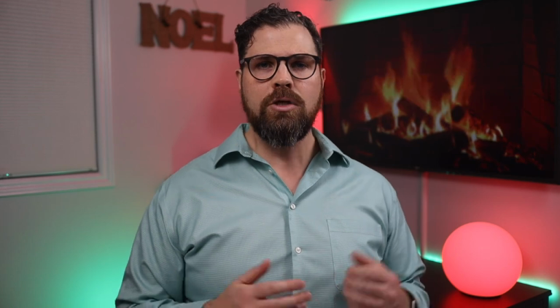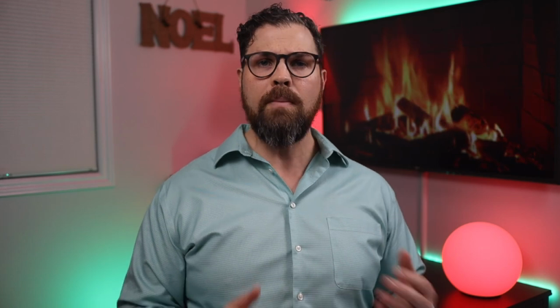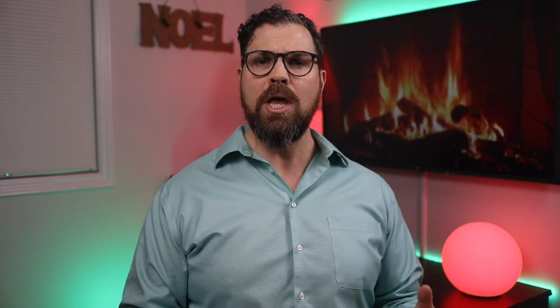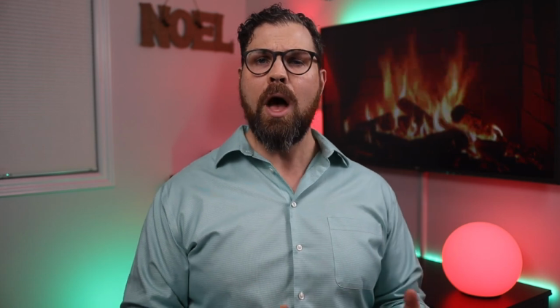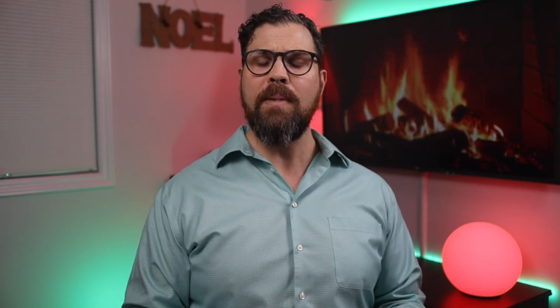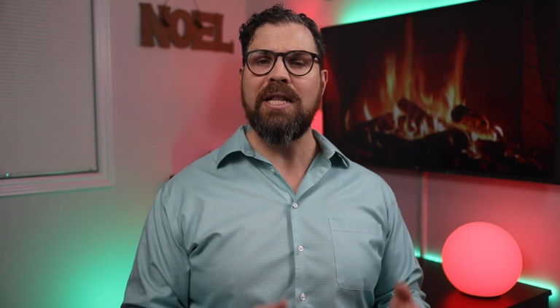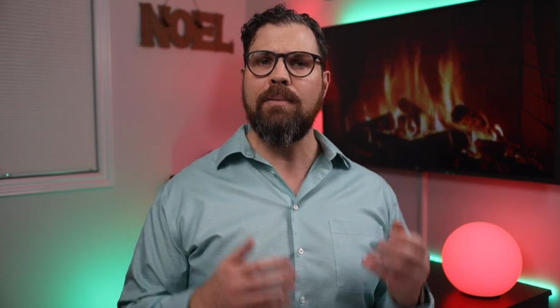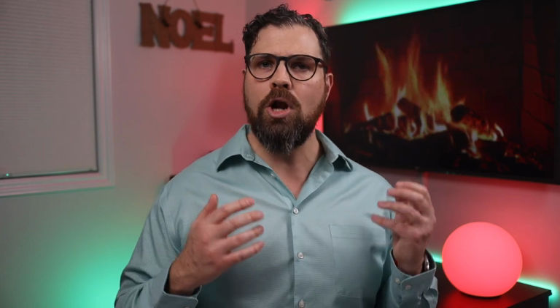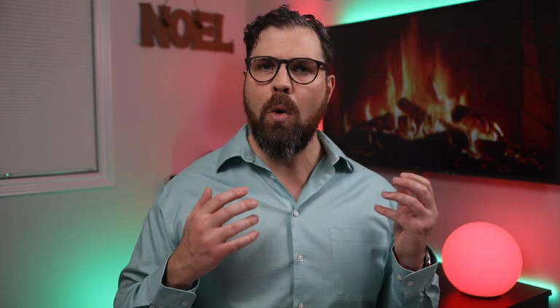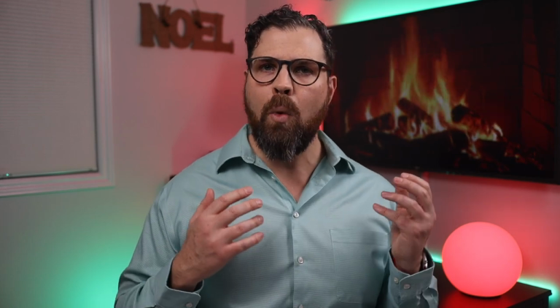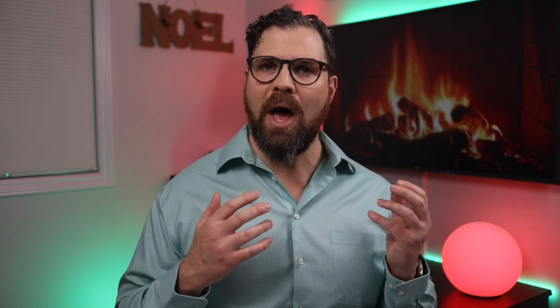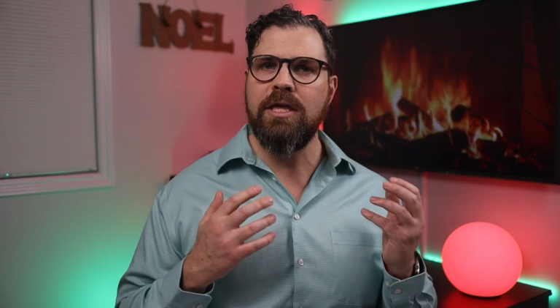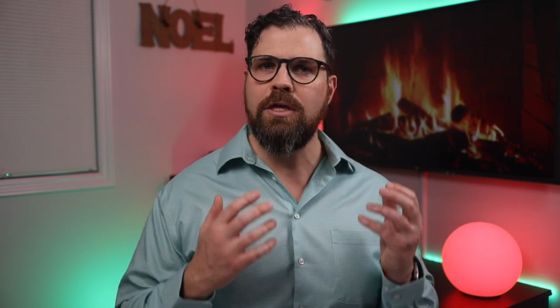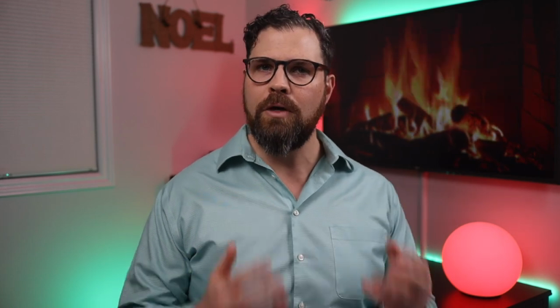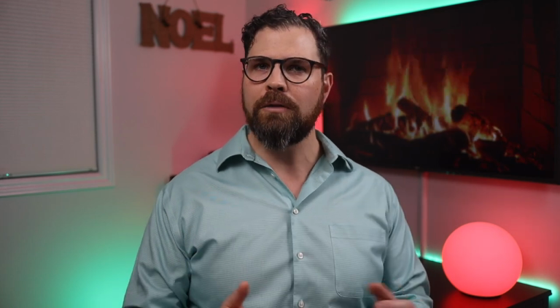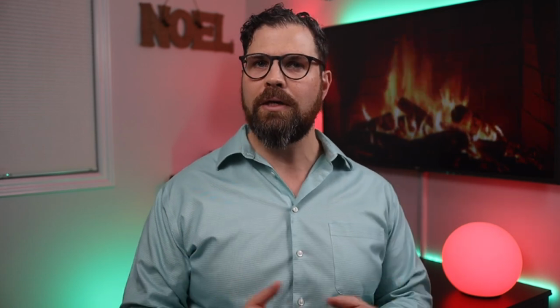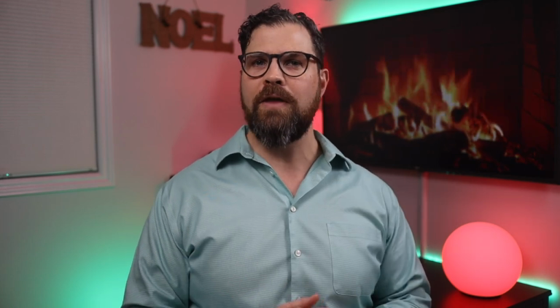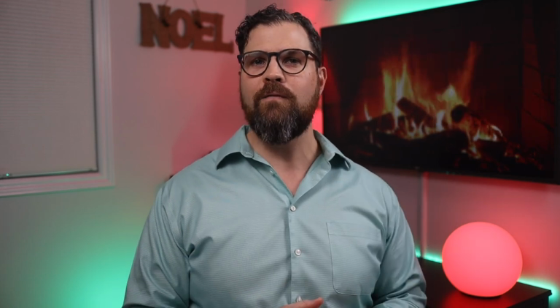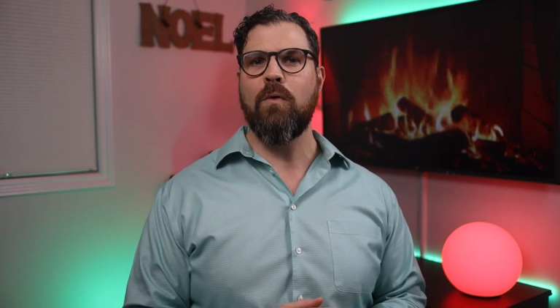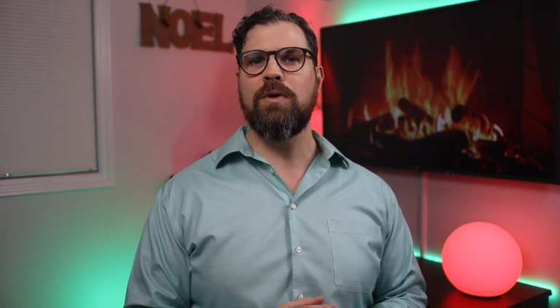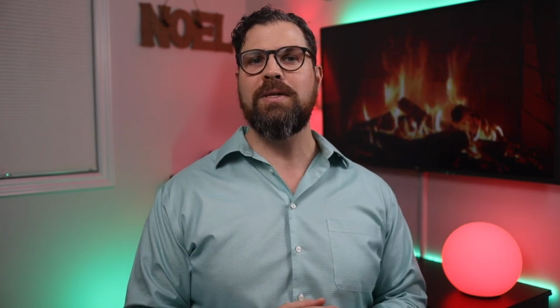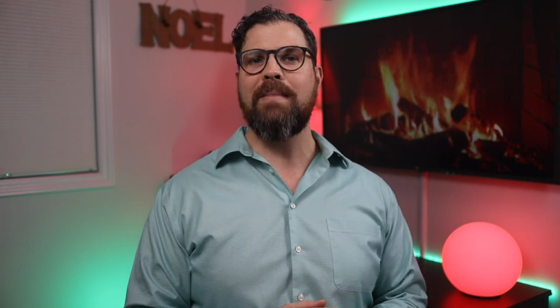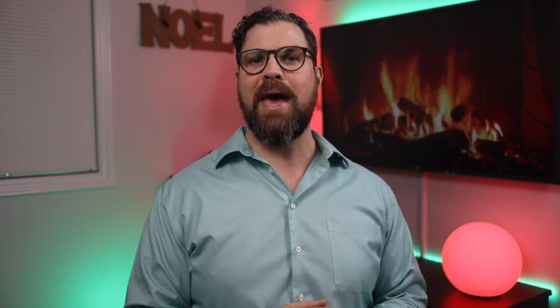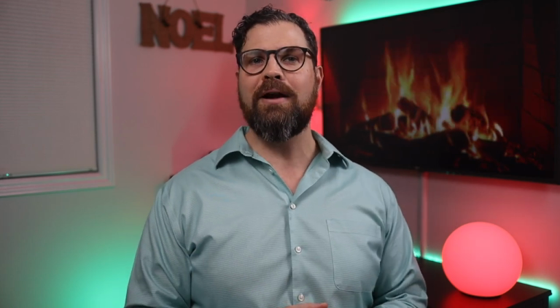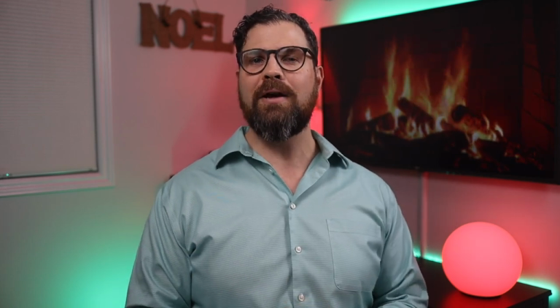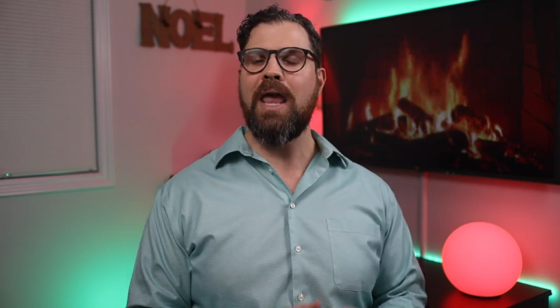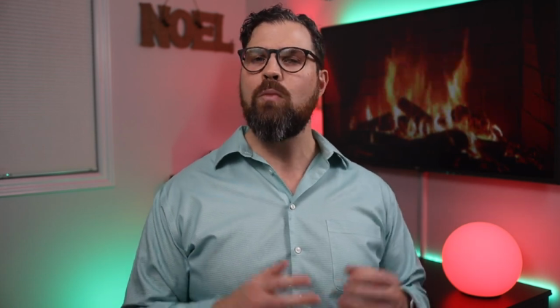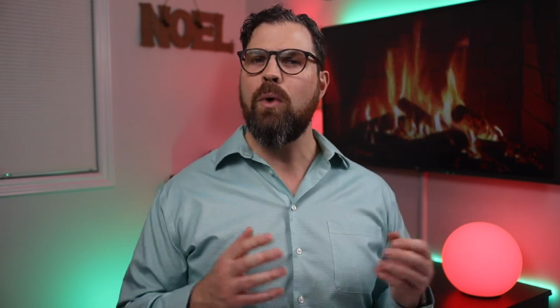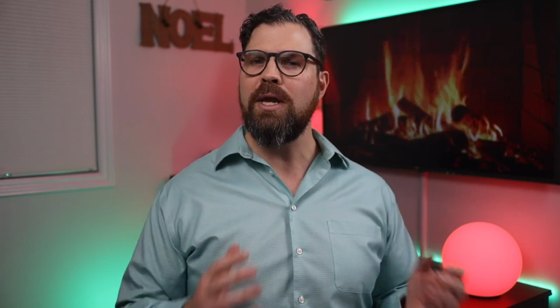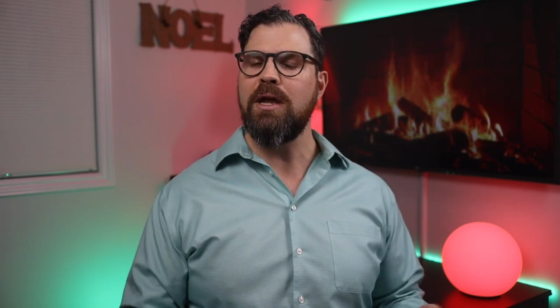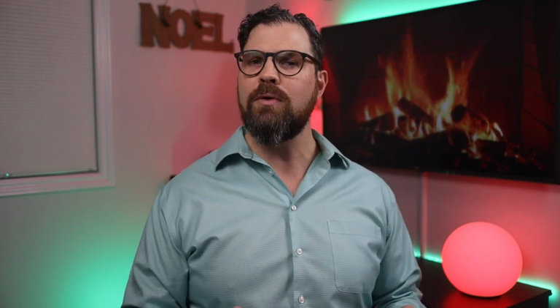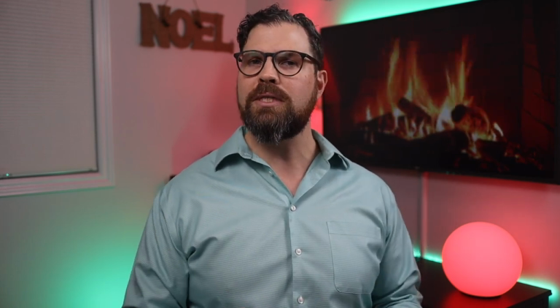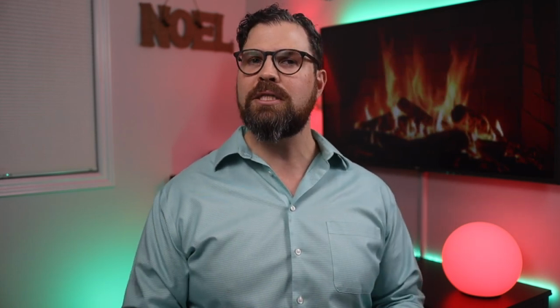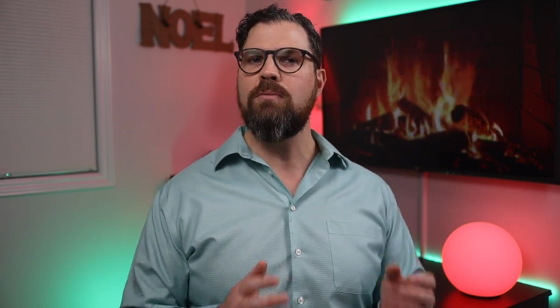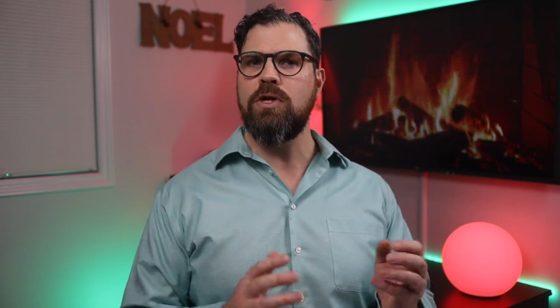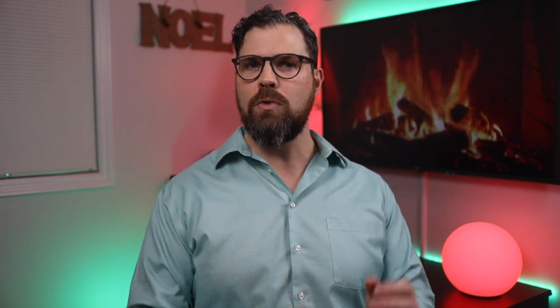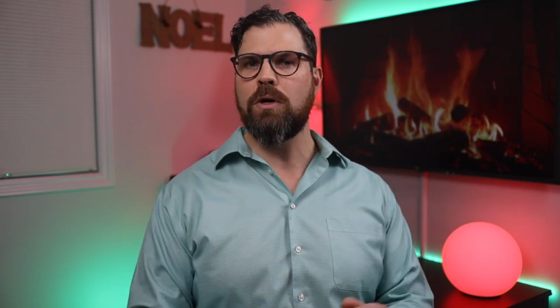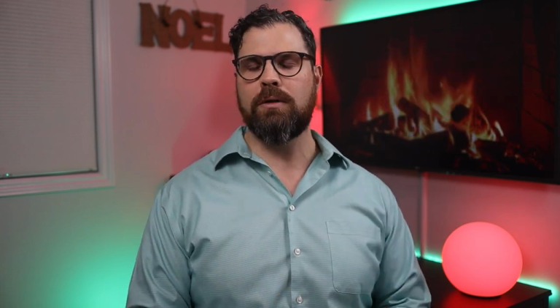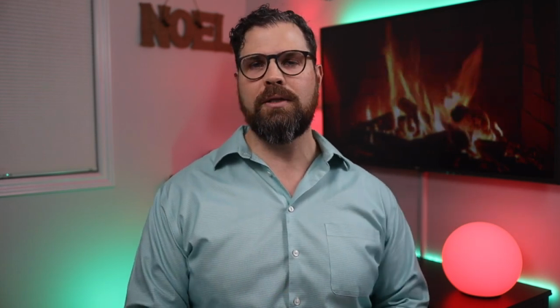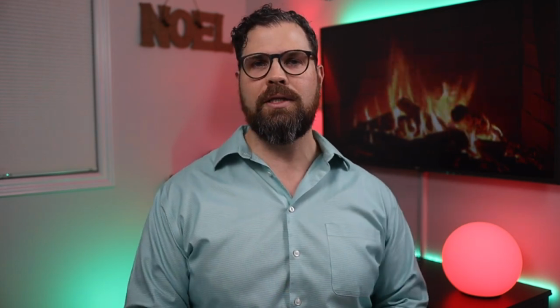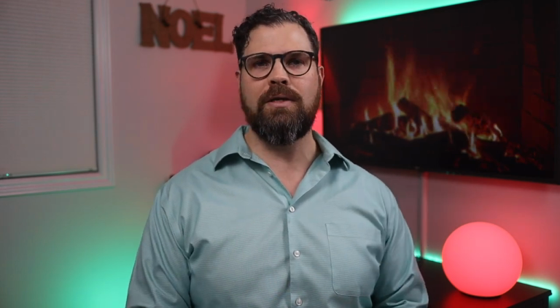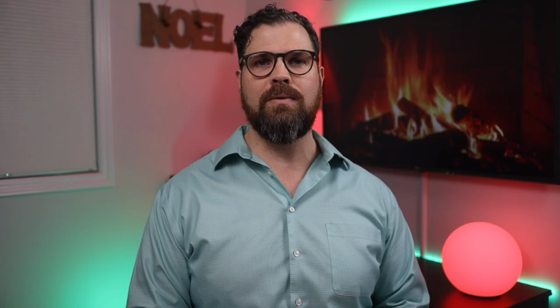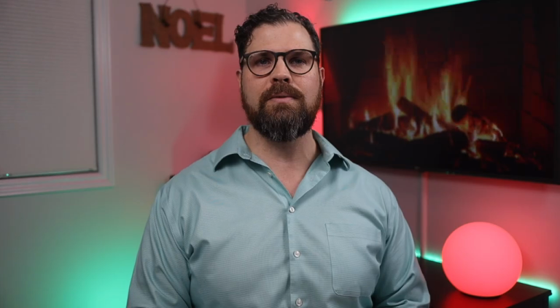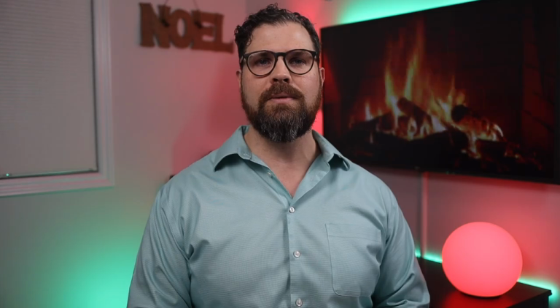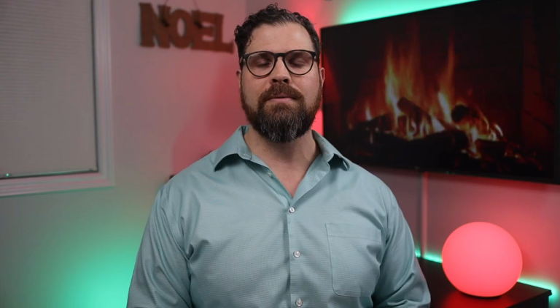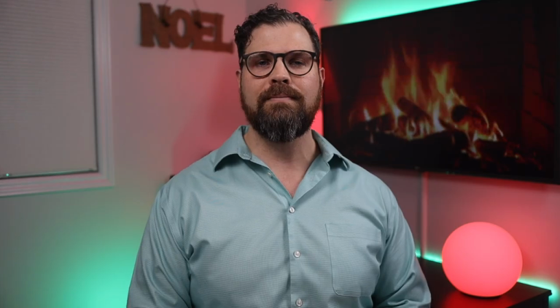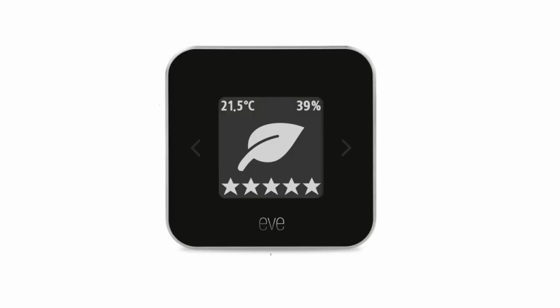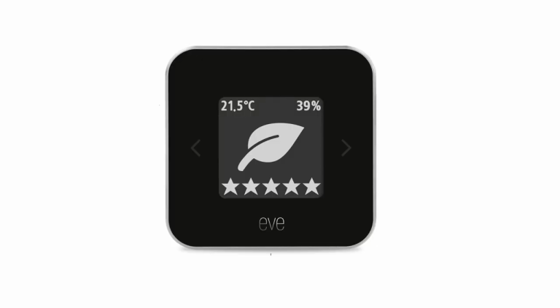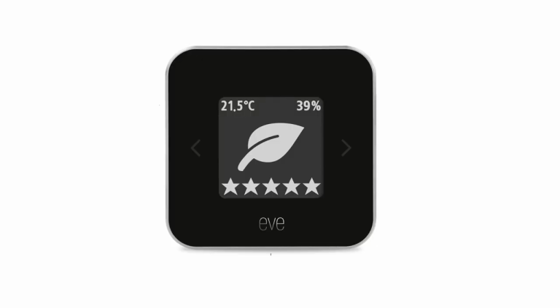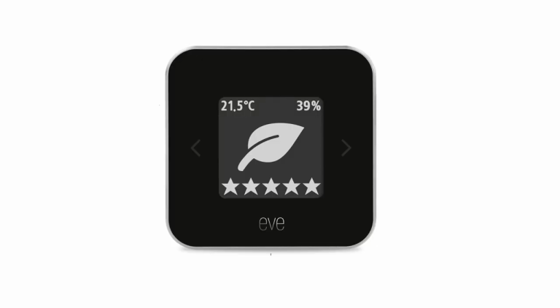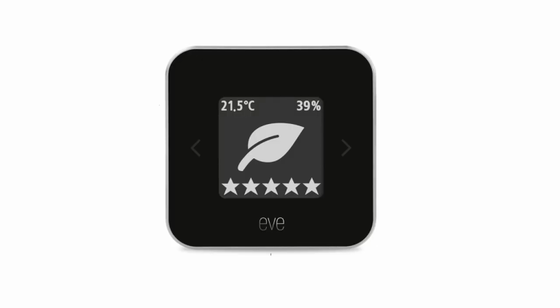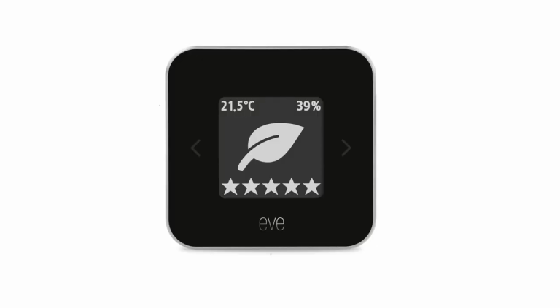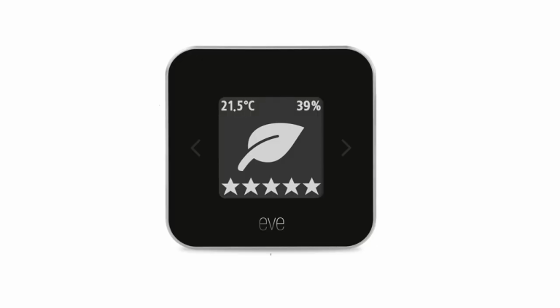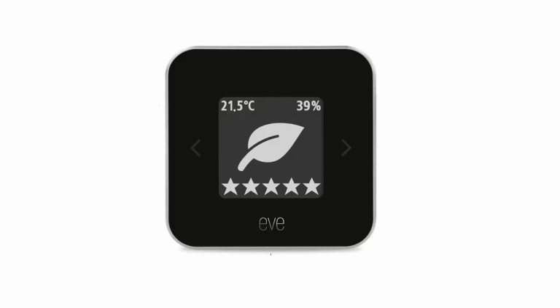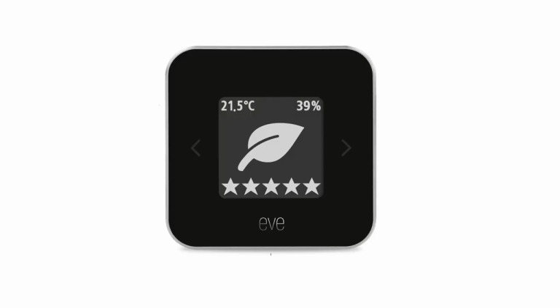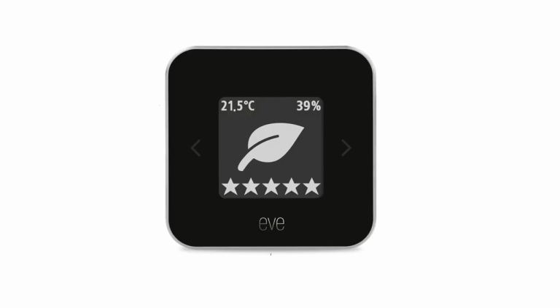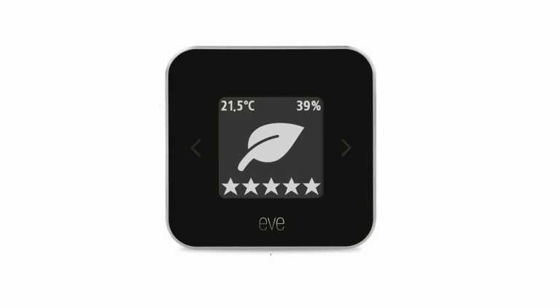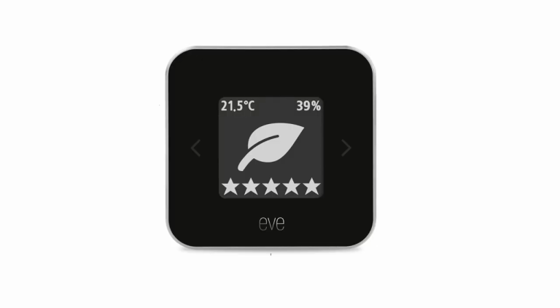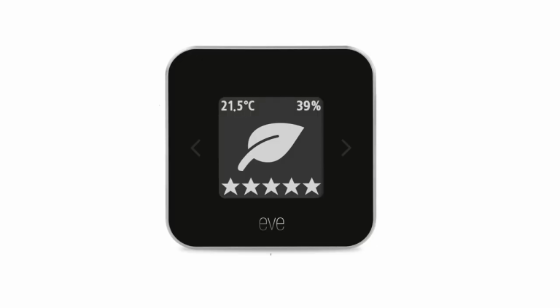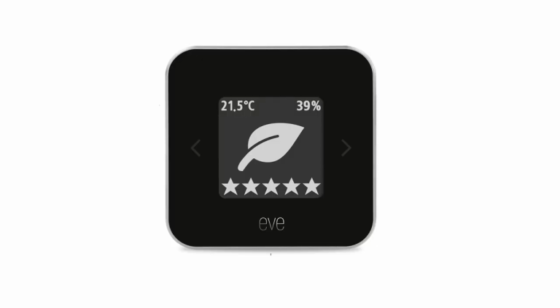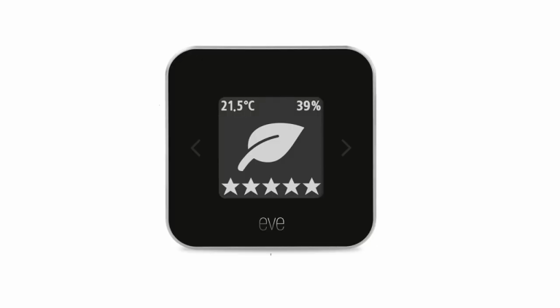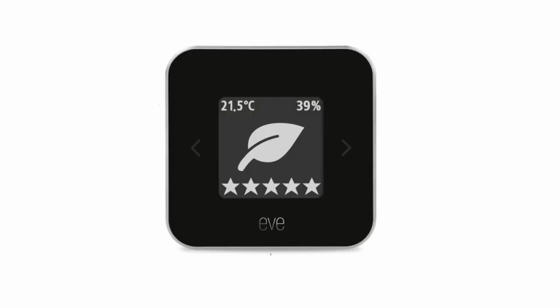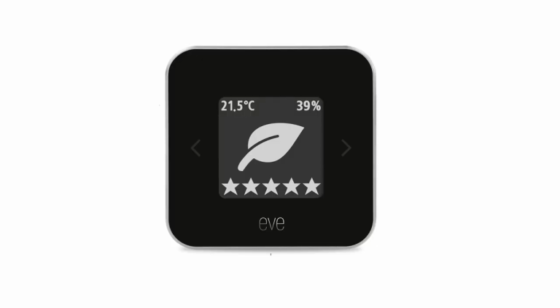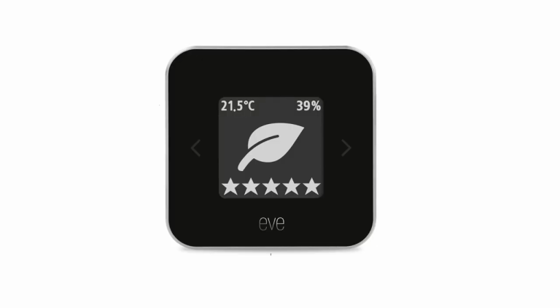Drop me a comment and let me know why you're looking forward to Matter and what ecosystem you currently use. Alright, let's take a closer look at Eve Room.